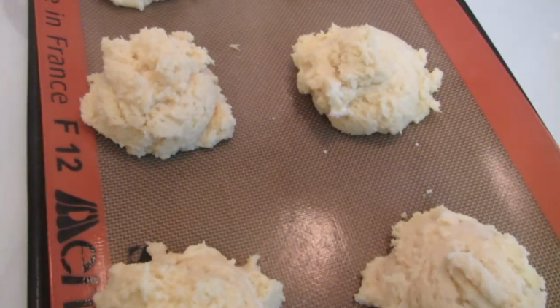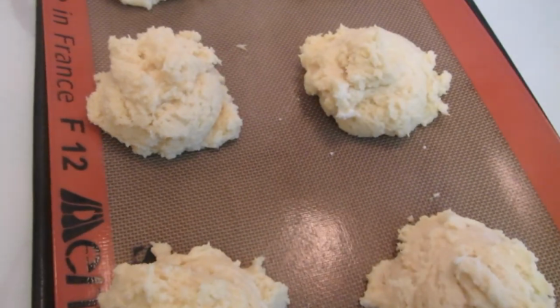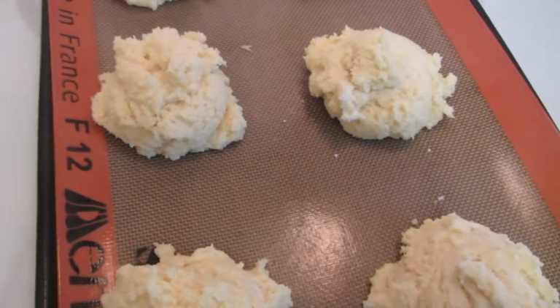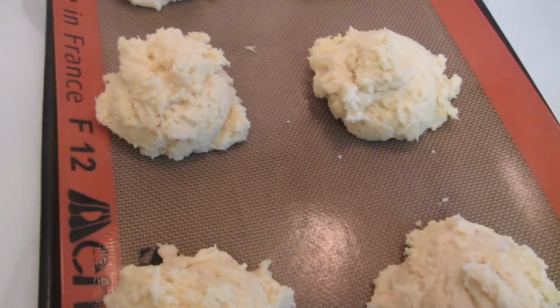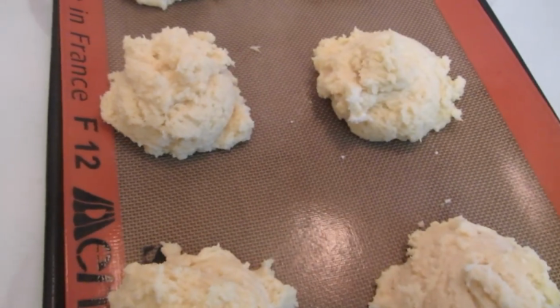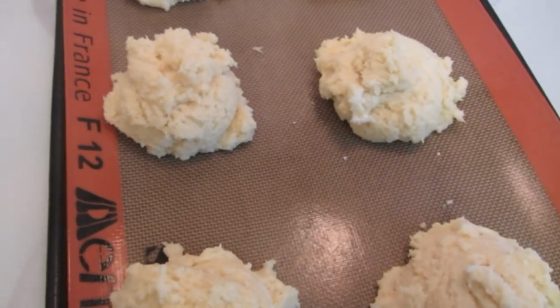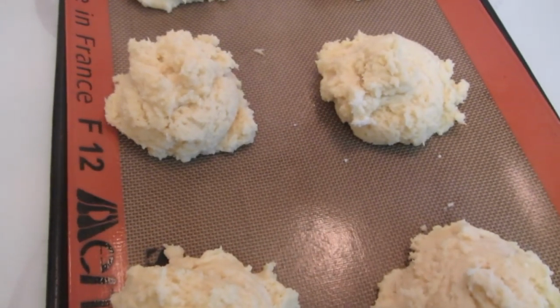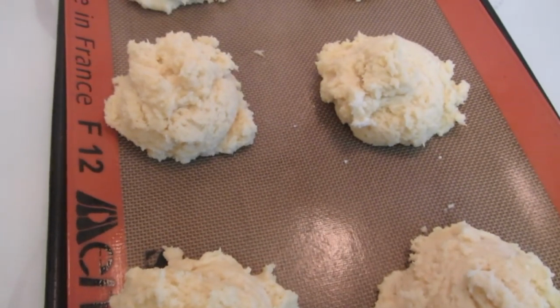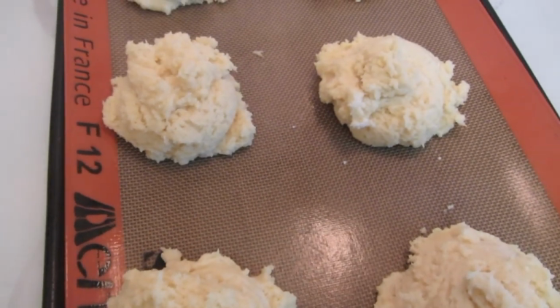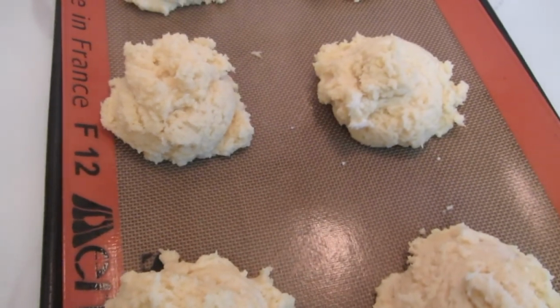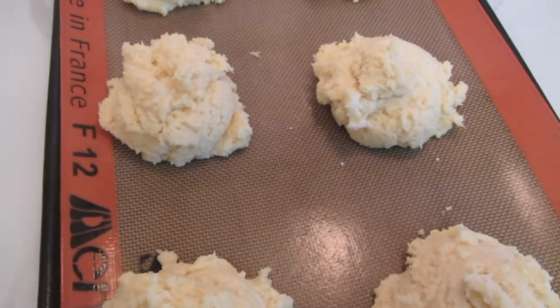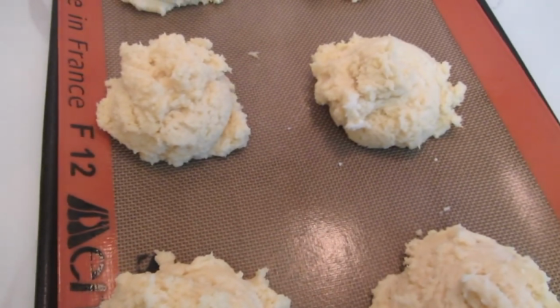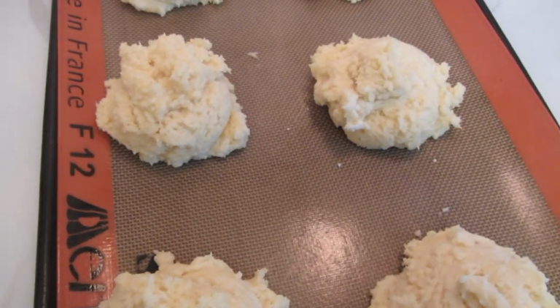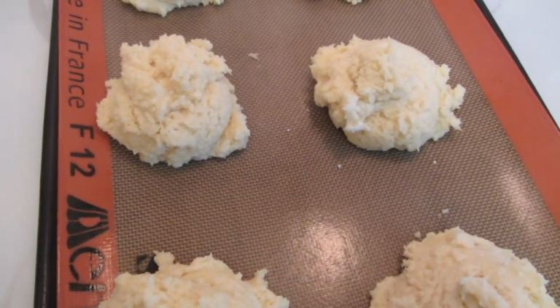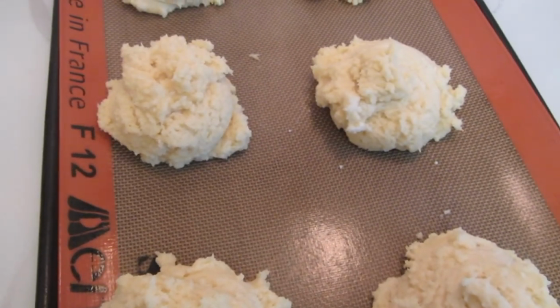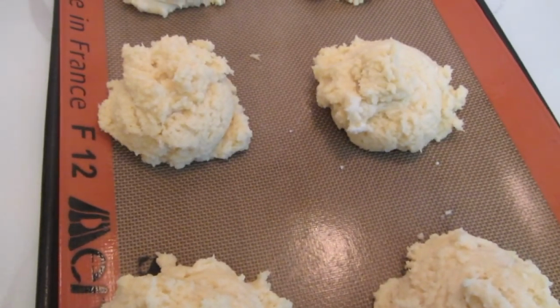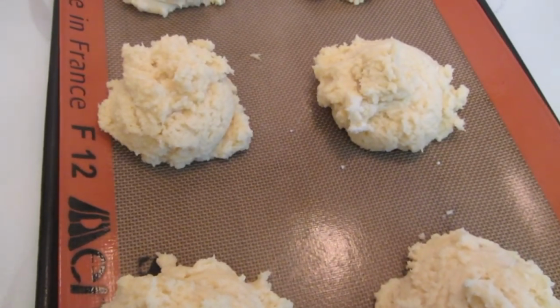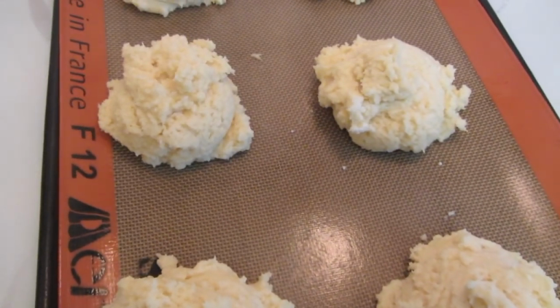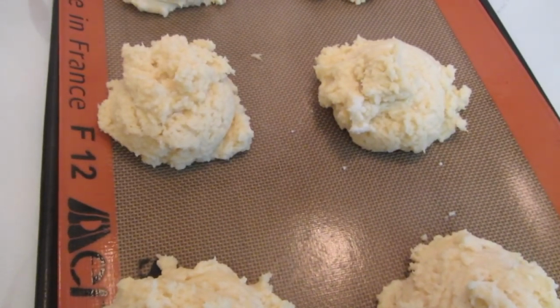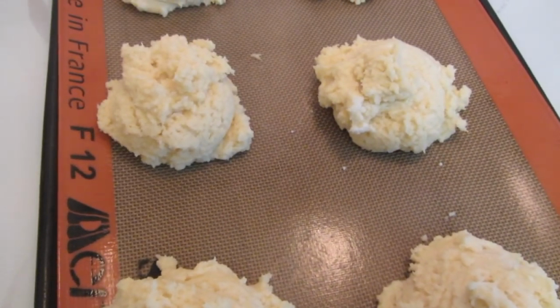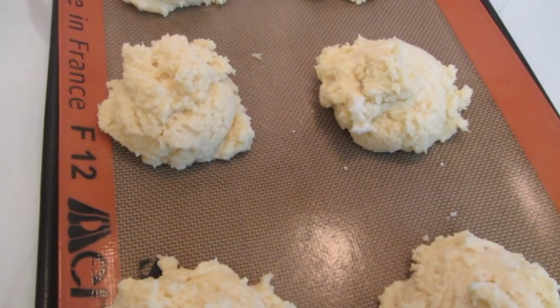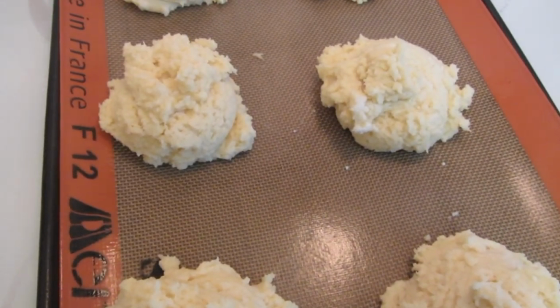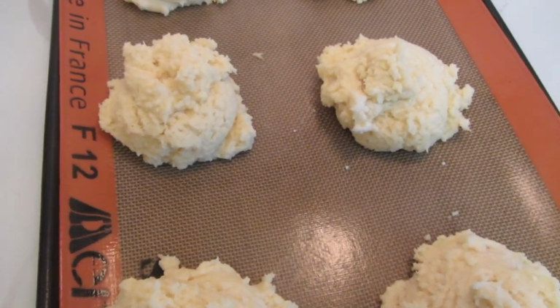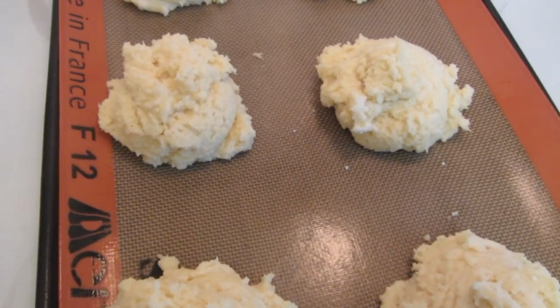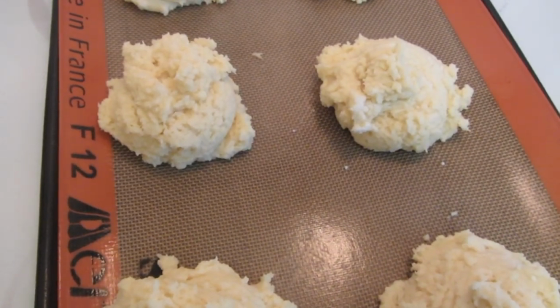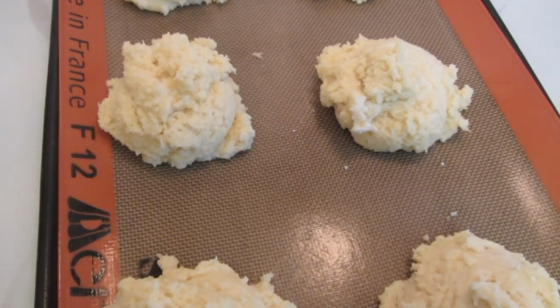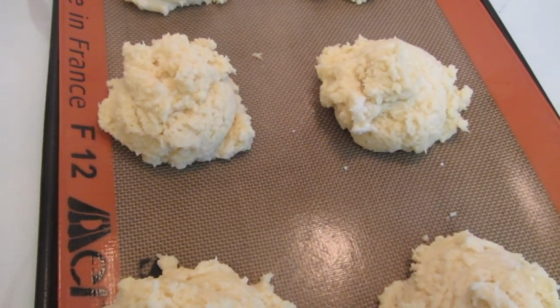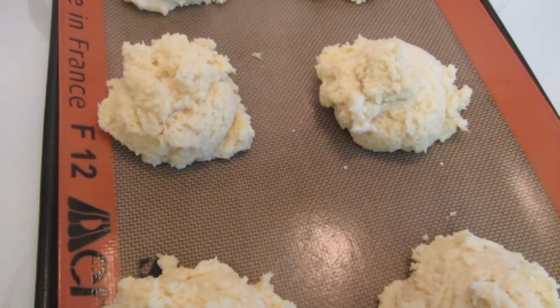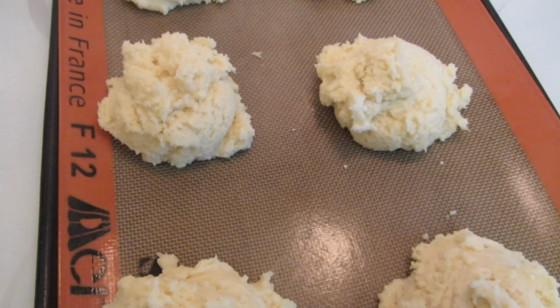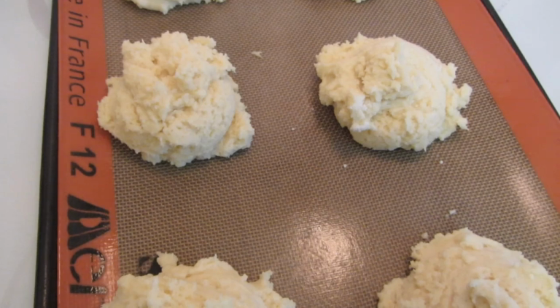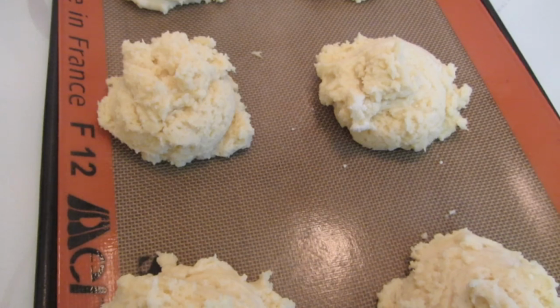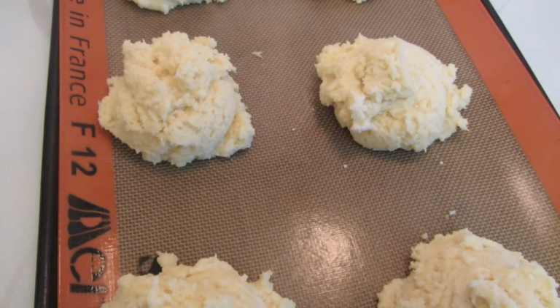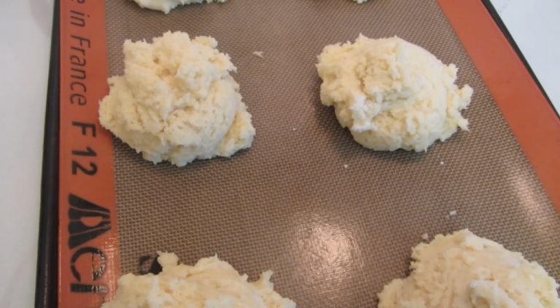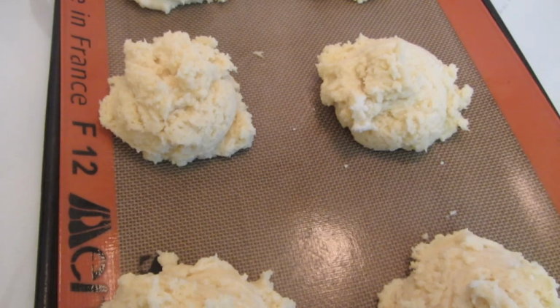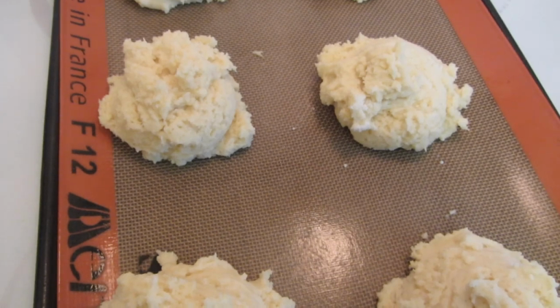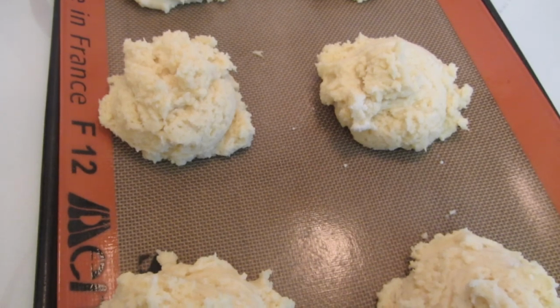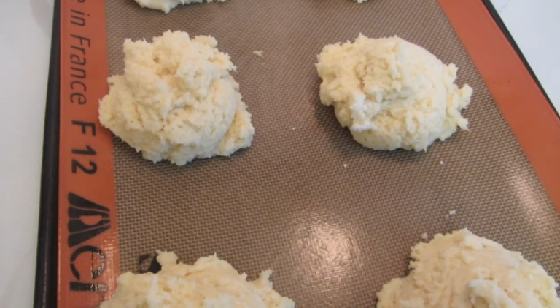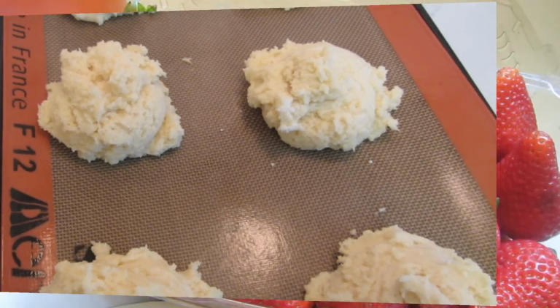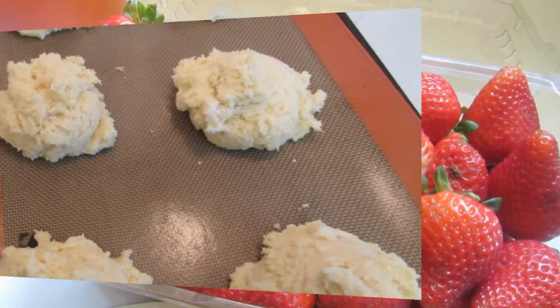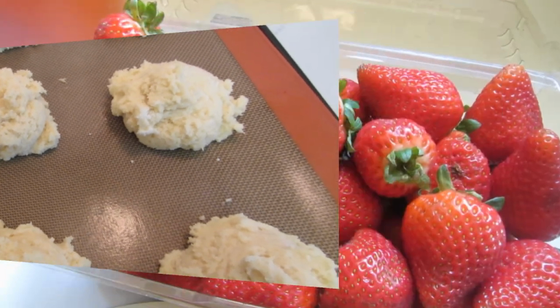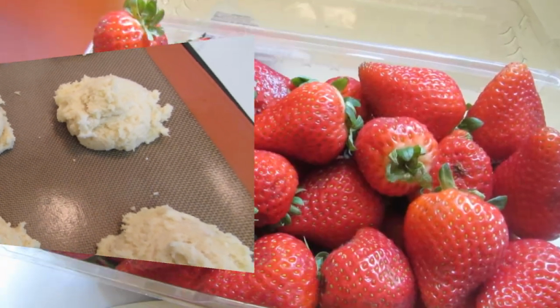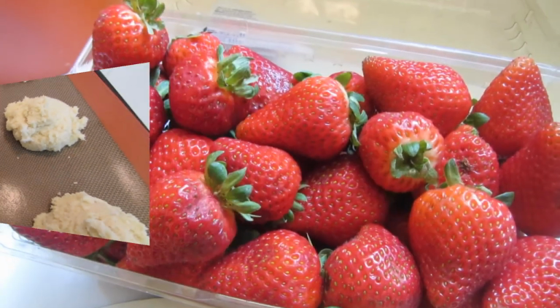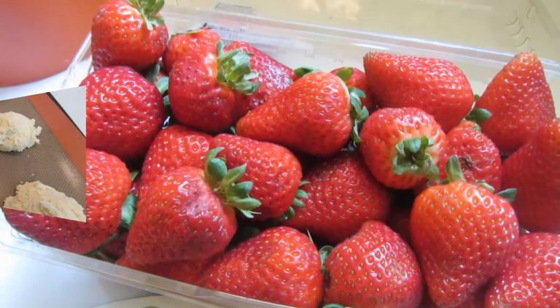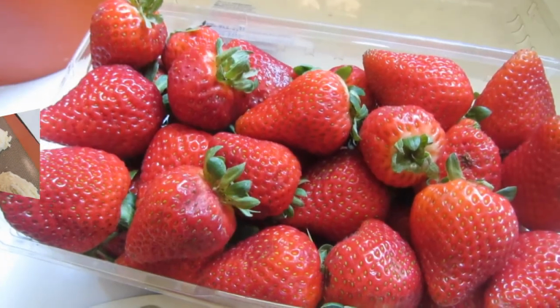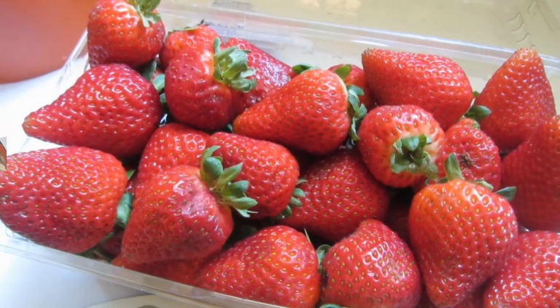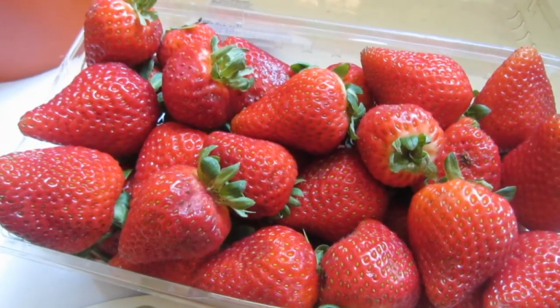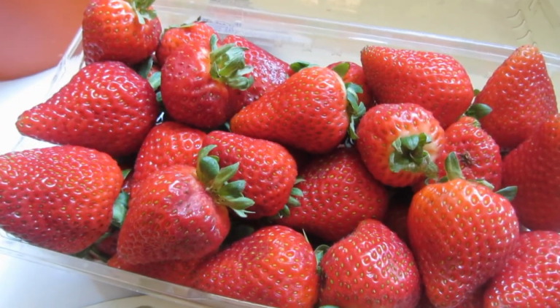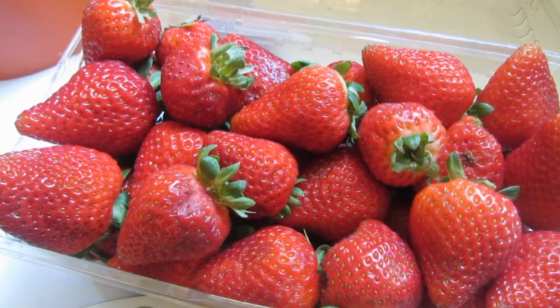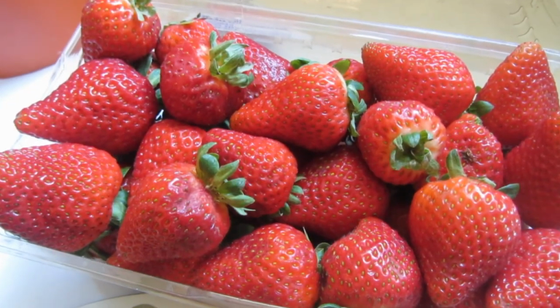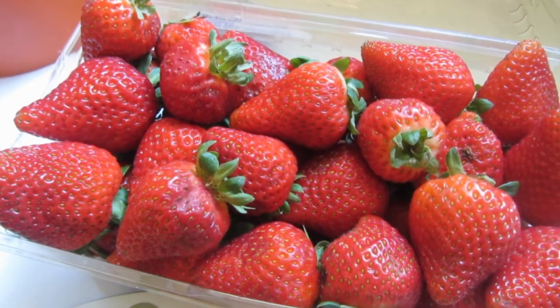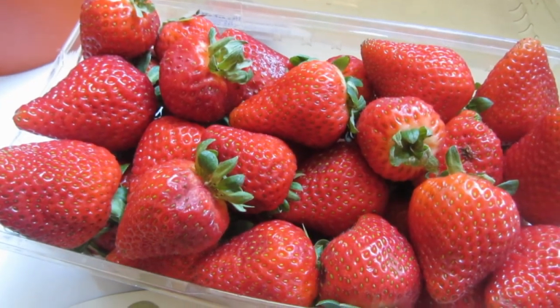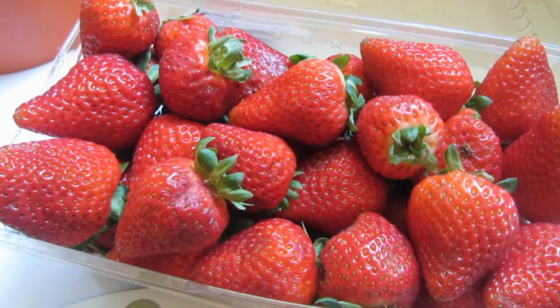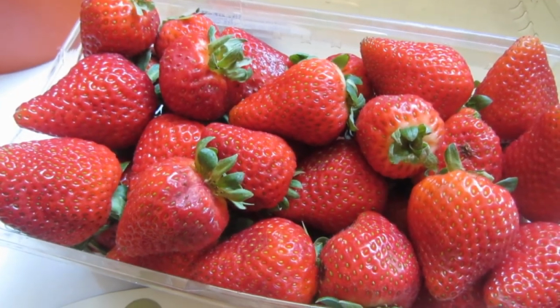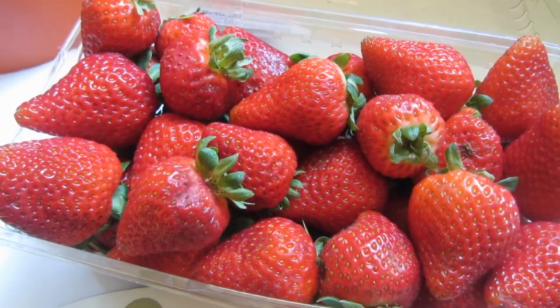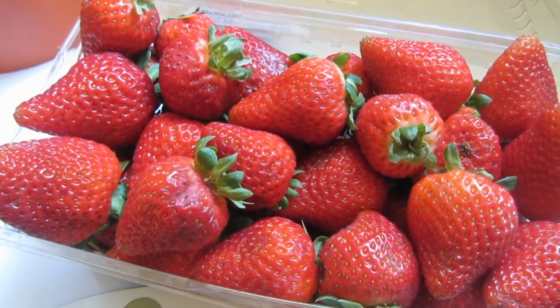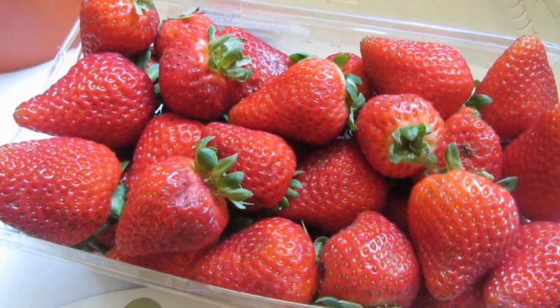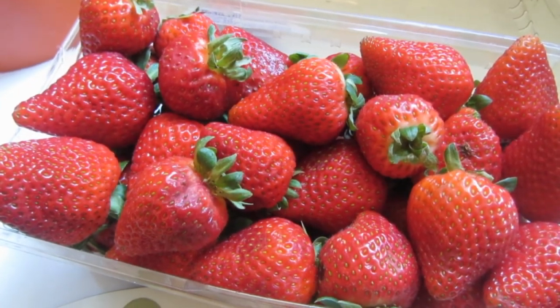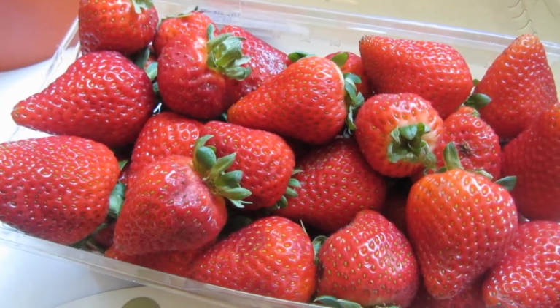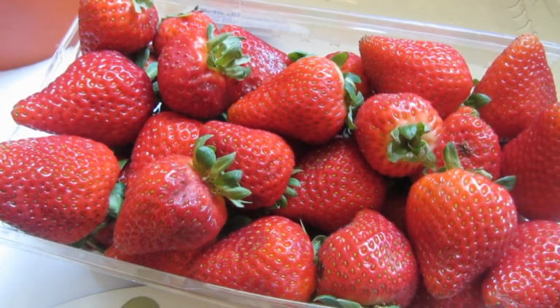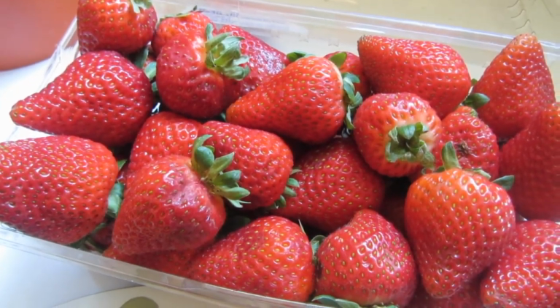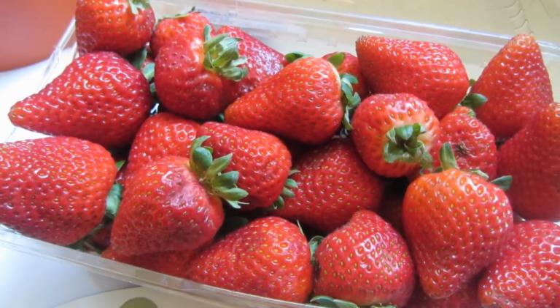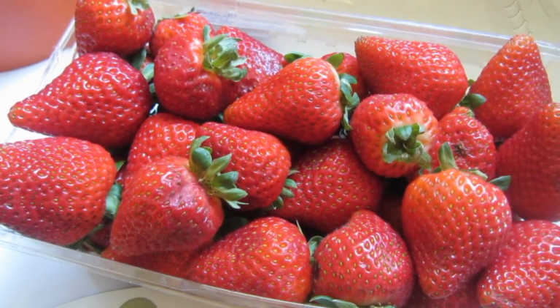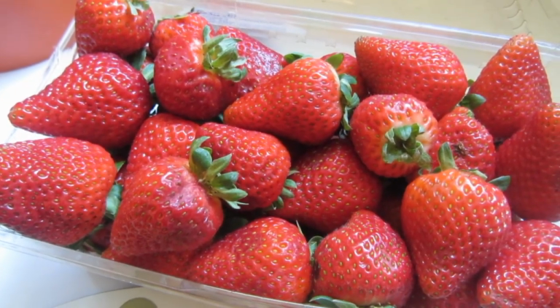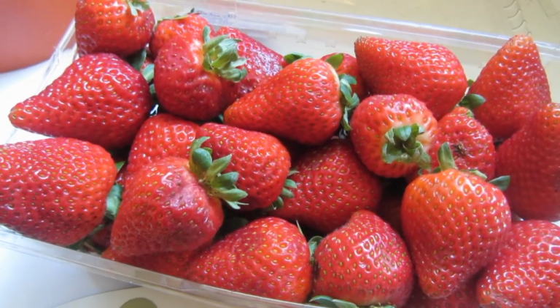I place mine on a silpat liner on a cookie sheet — otherwise put them on a greased cookie sheet. I have my oven preheated to 425 degrees, and now I'm going to bake them. Now I'm going to slice up the strawberries.